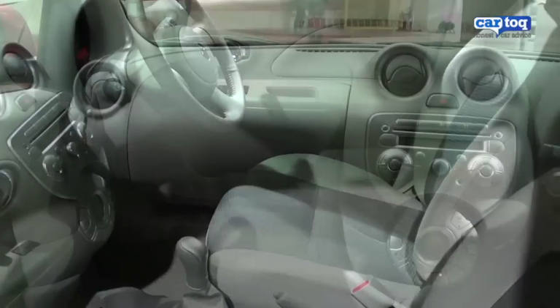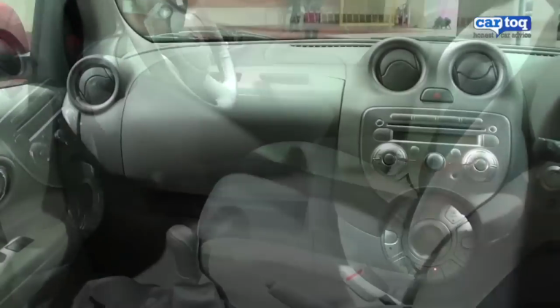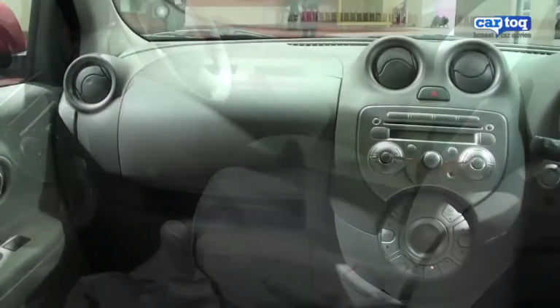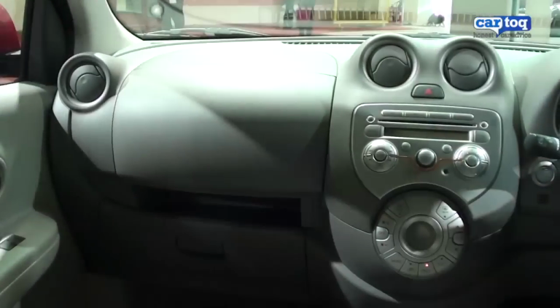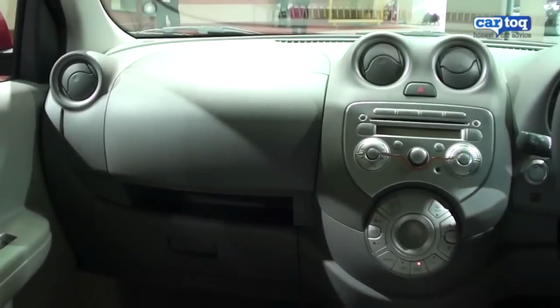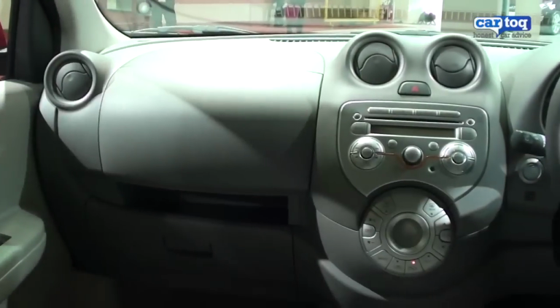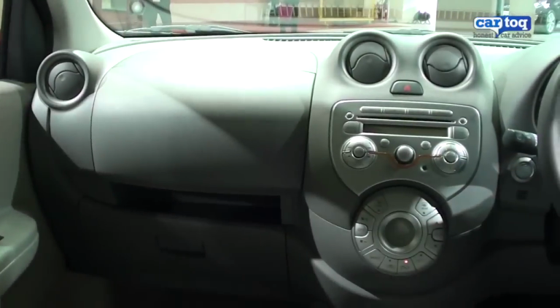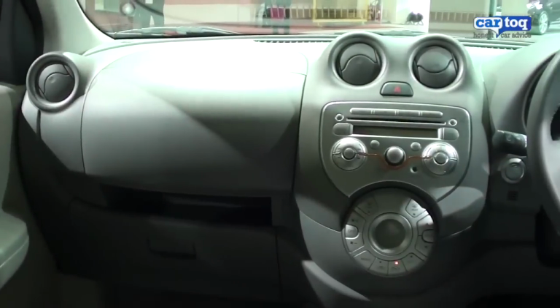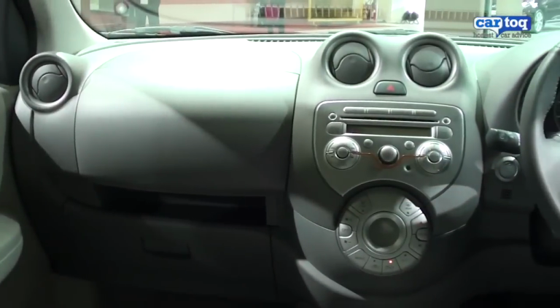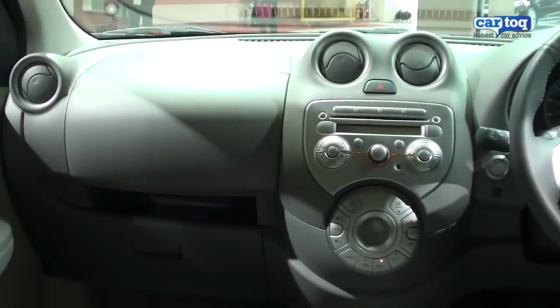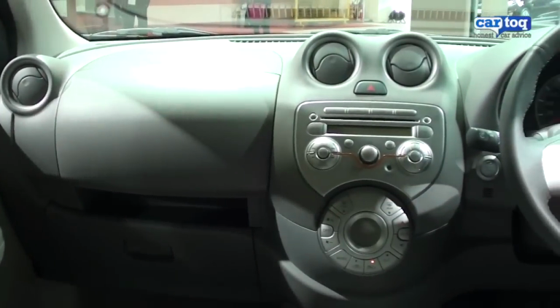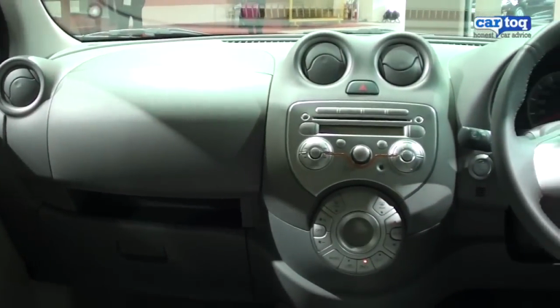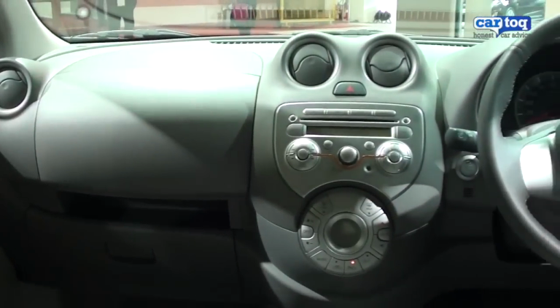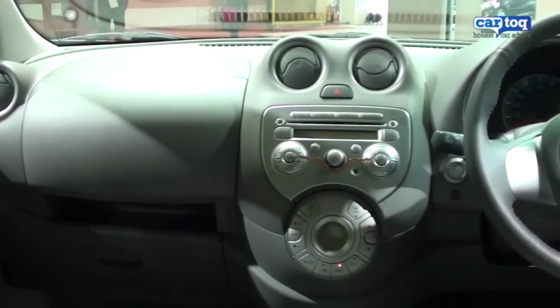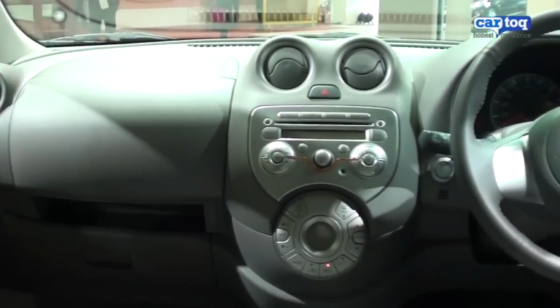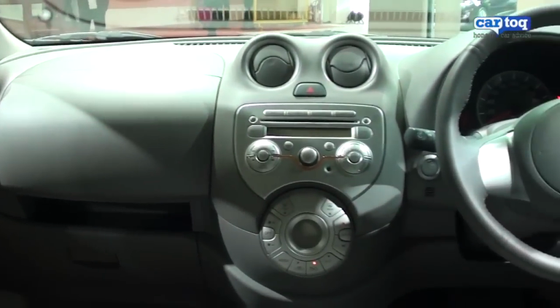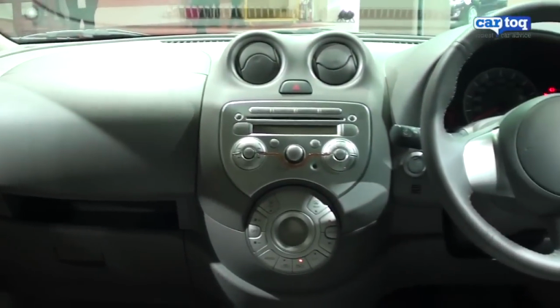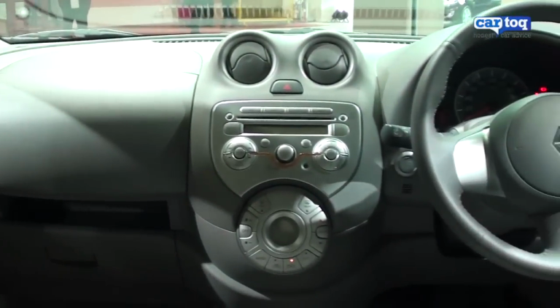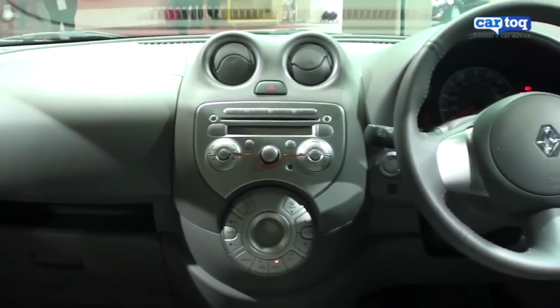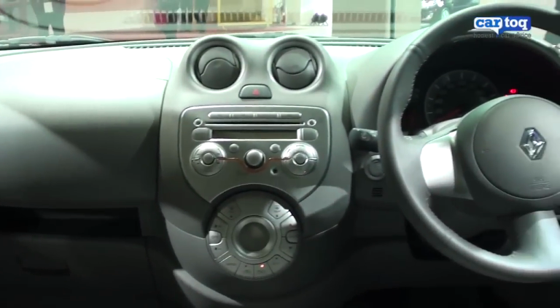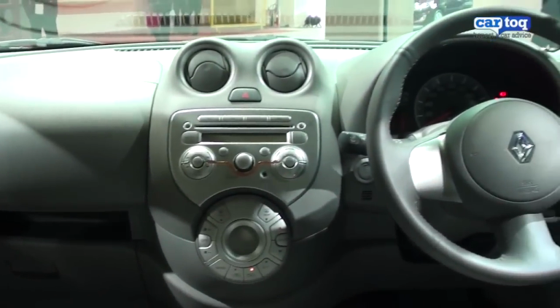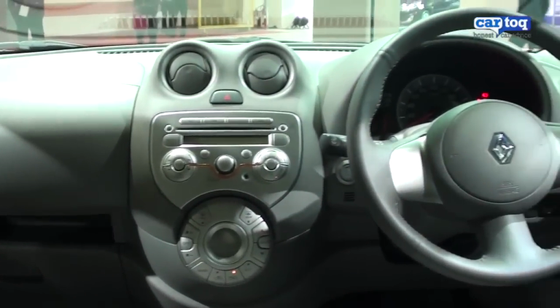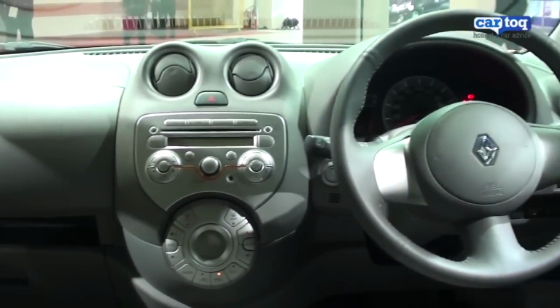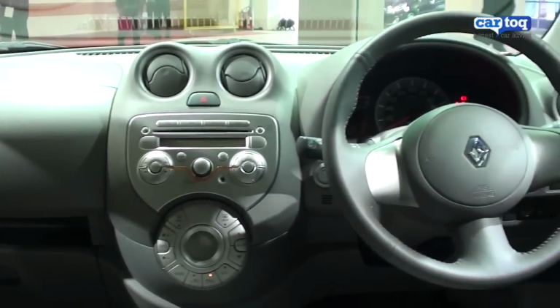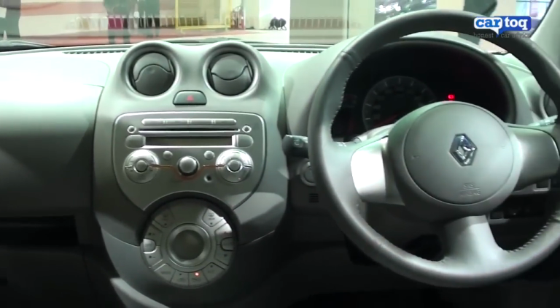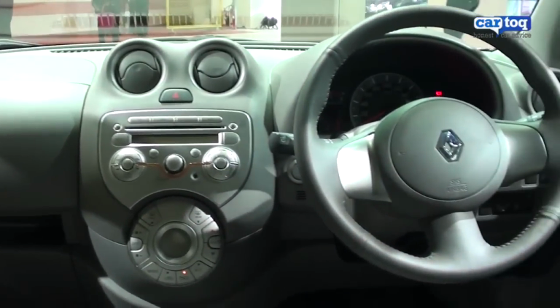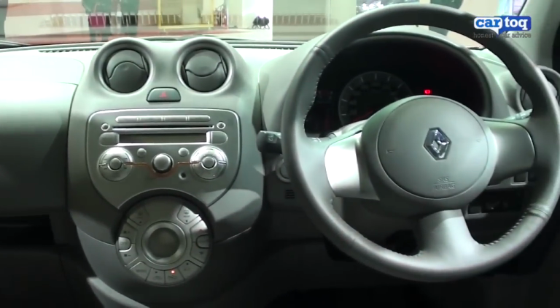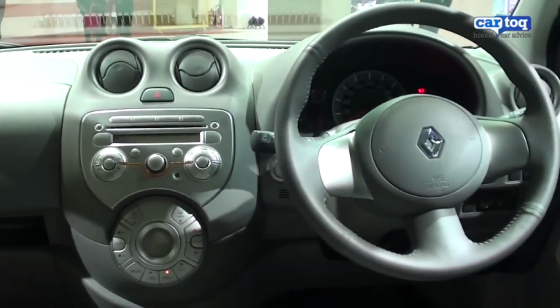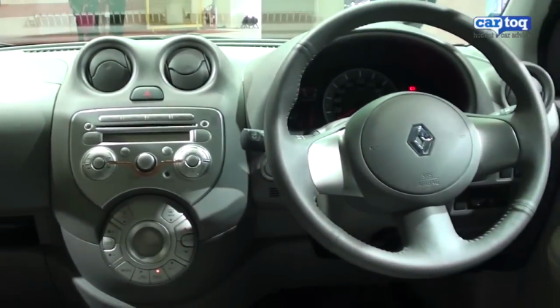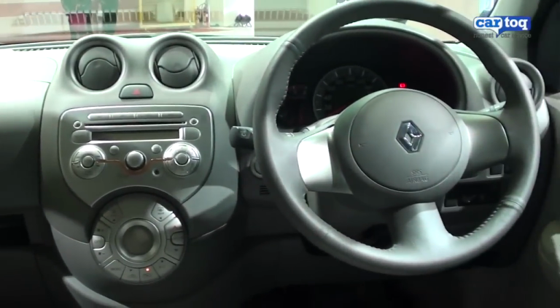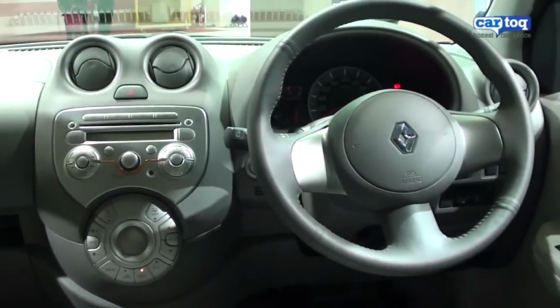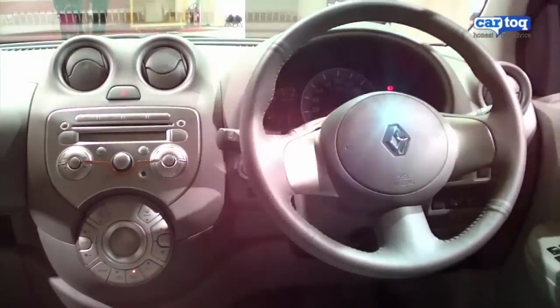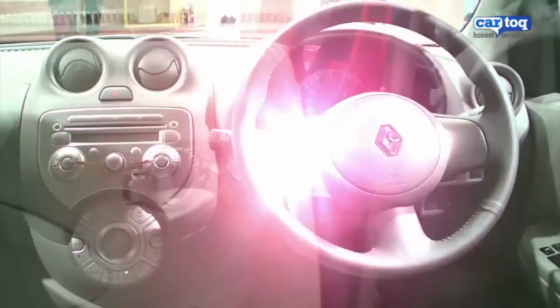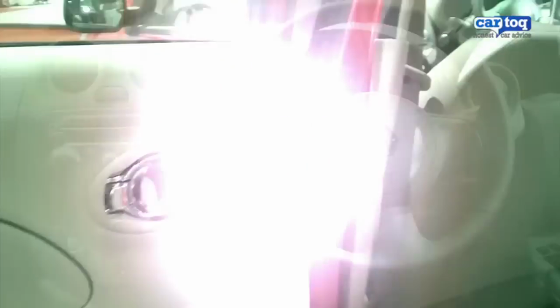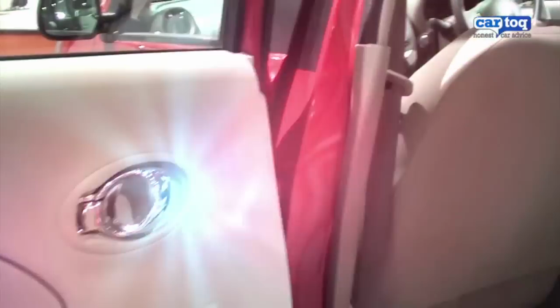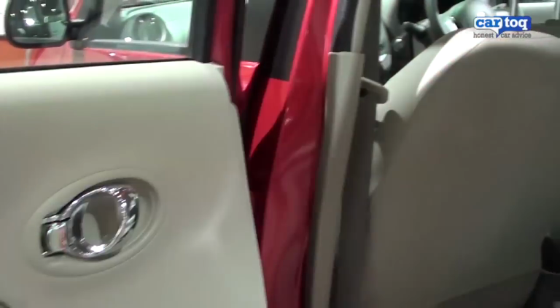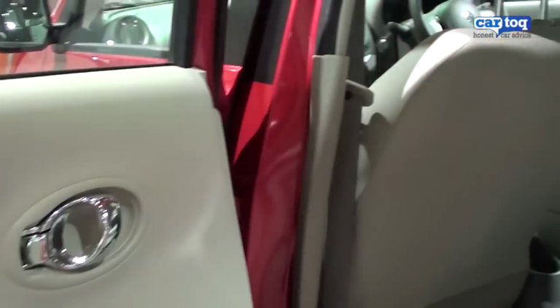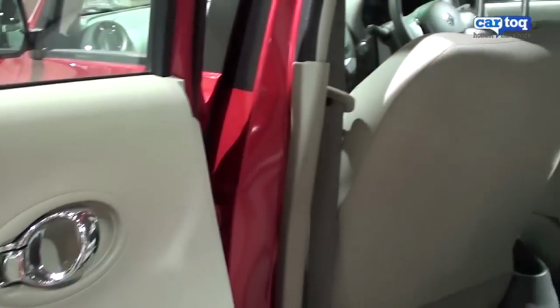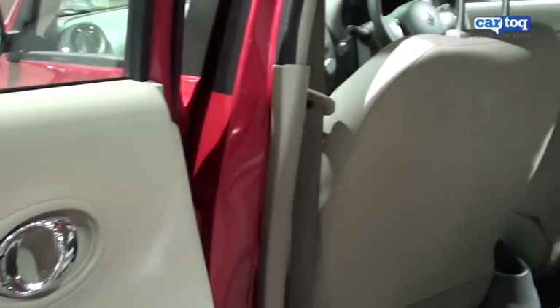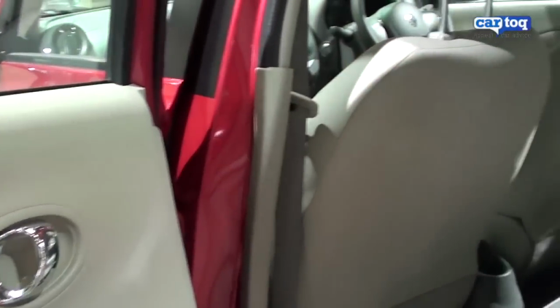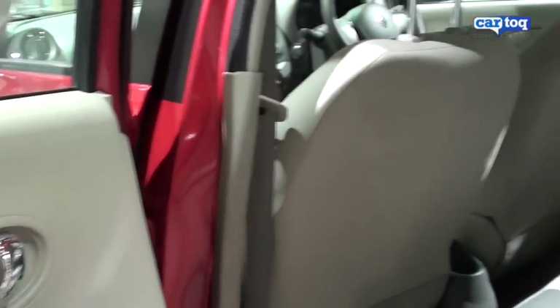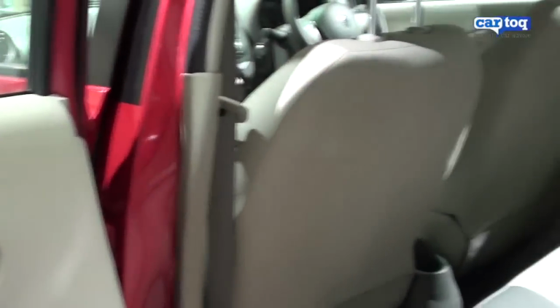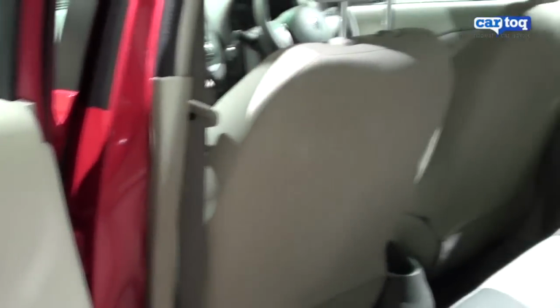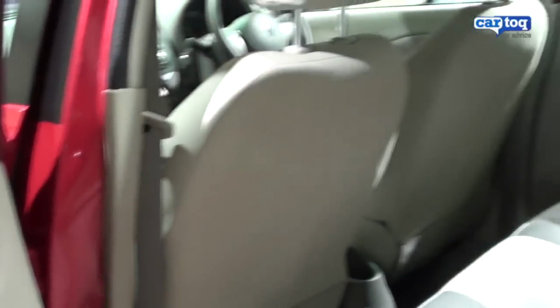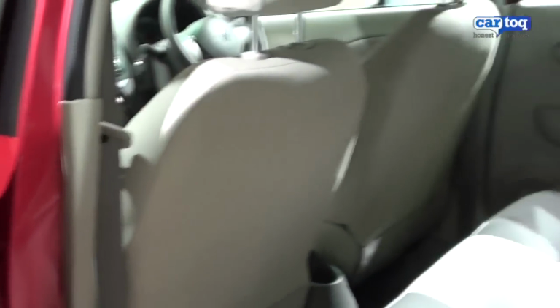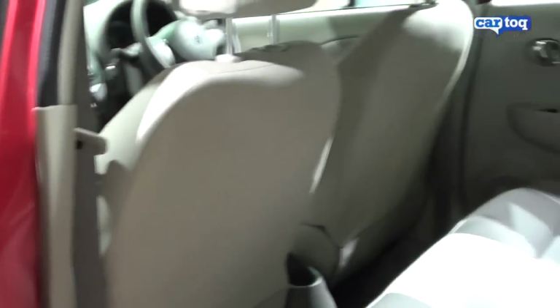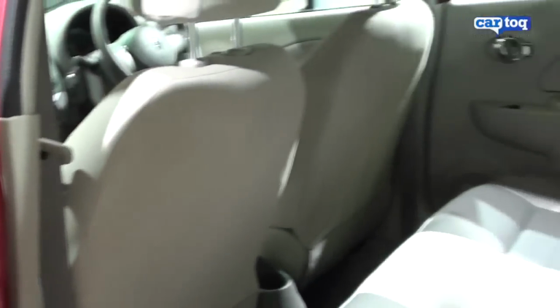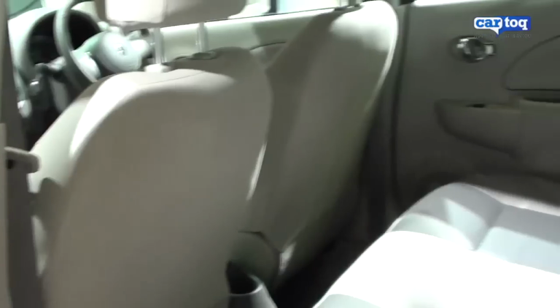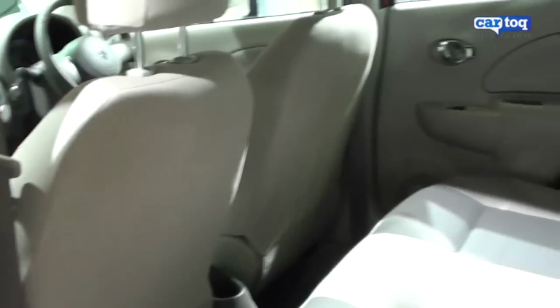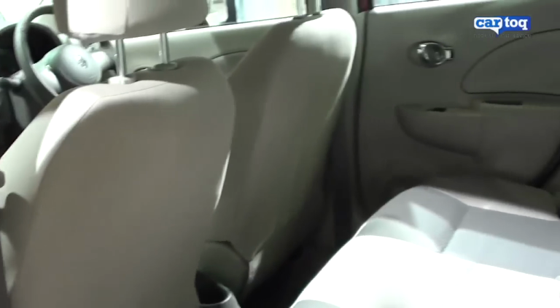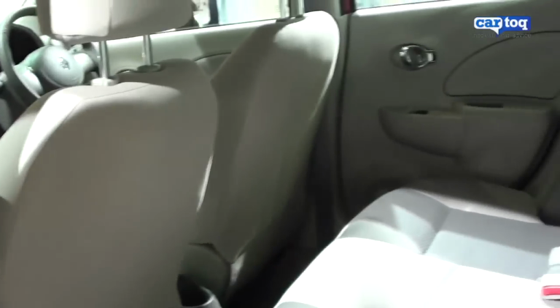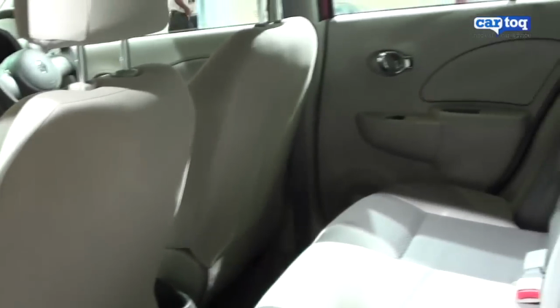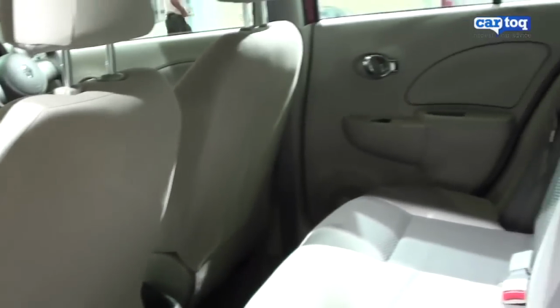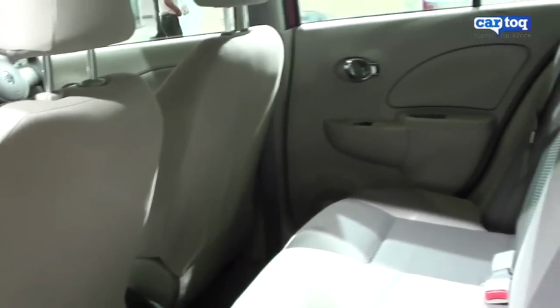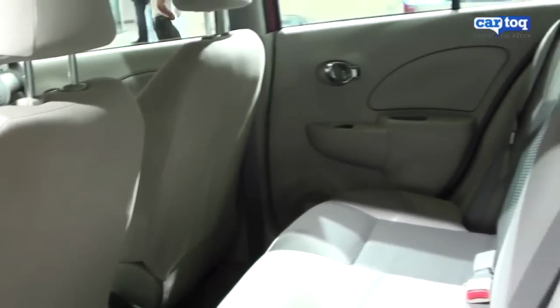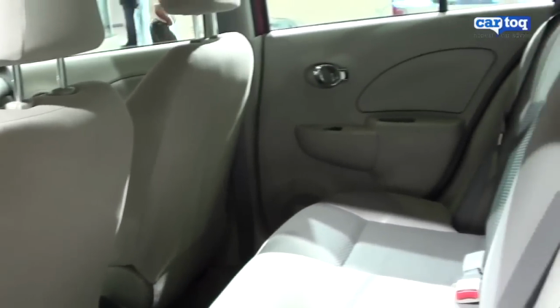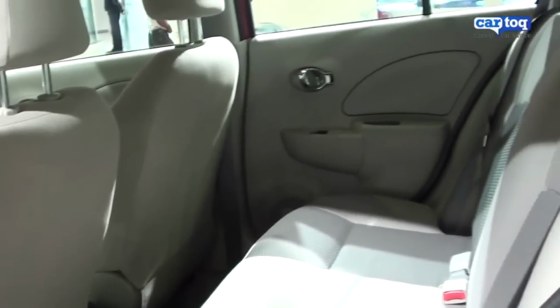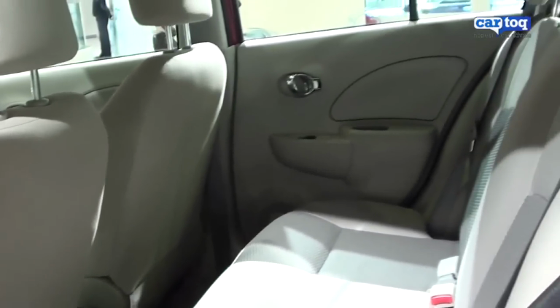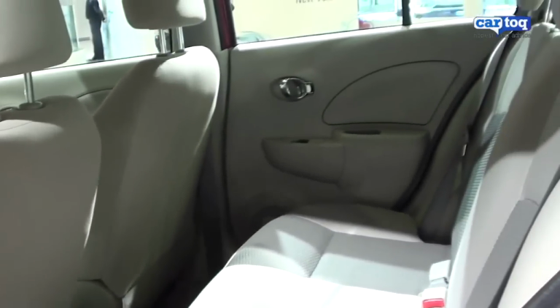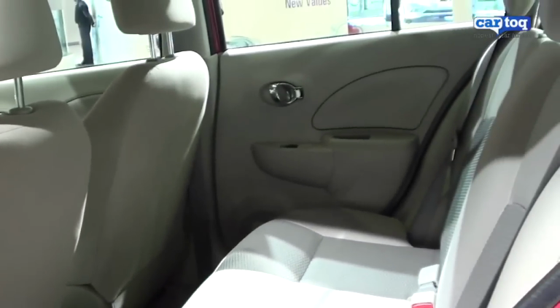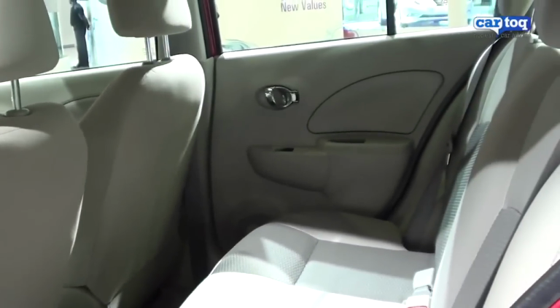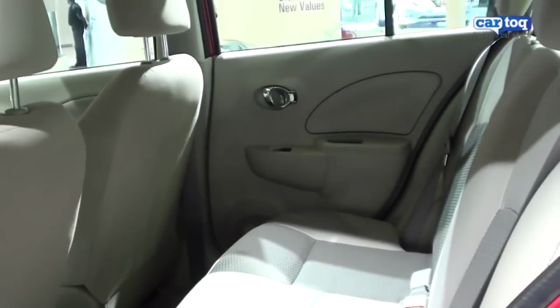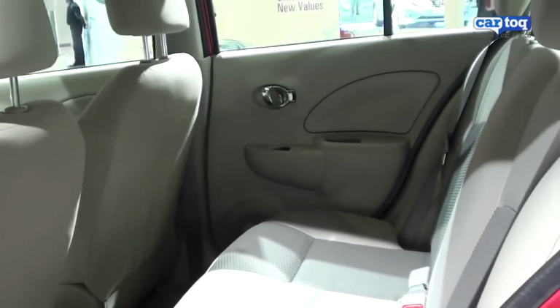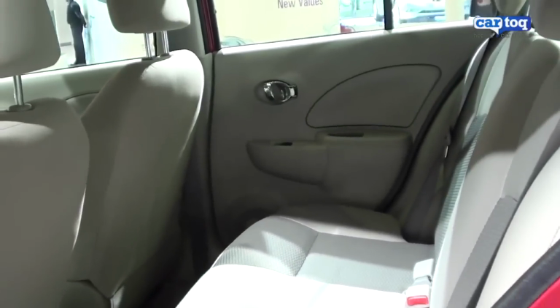What's interesting is that the top end Pulse is priced lower than the Swift and offers a little more equipment, which makes it a very interesting proposition in the premium hatchback space.